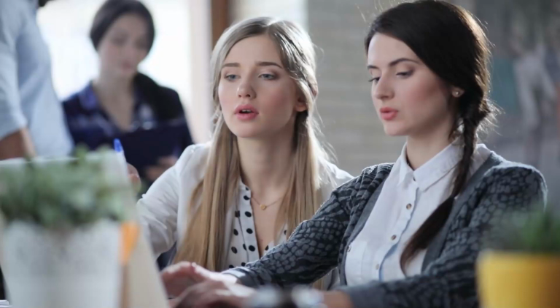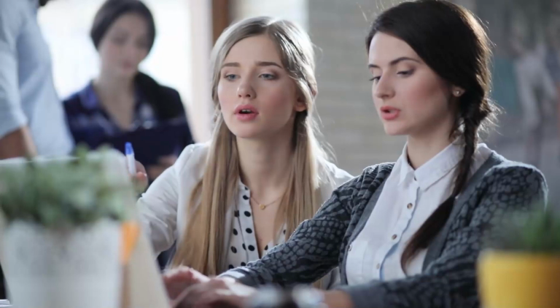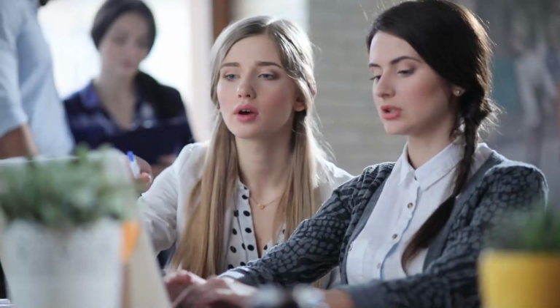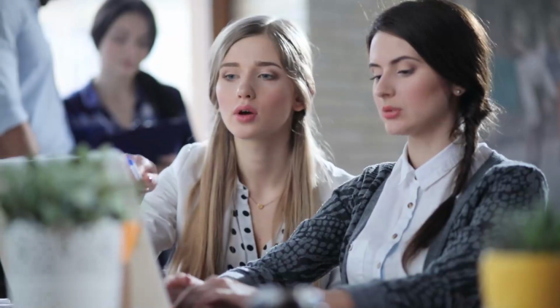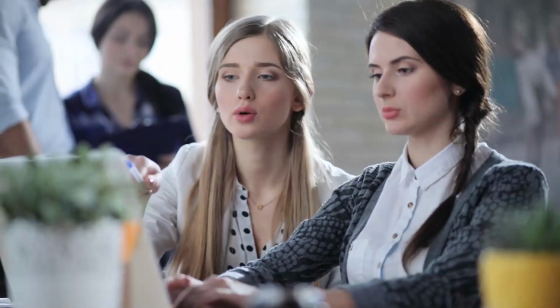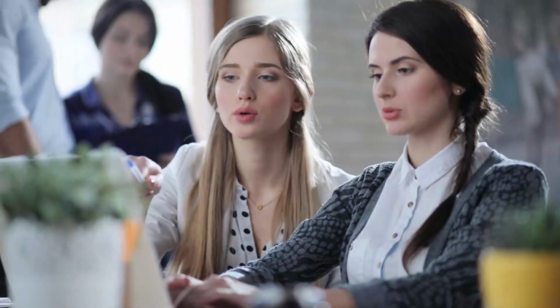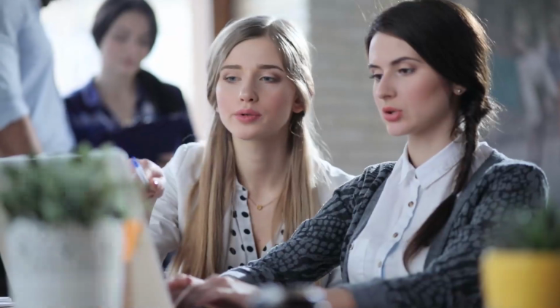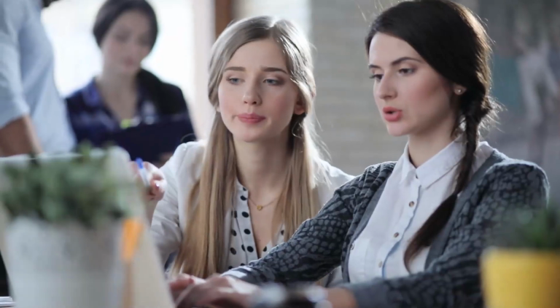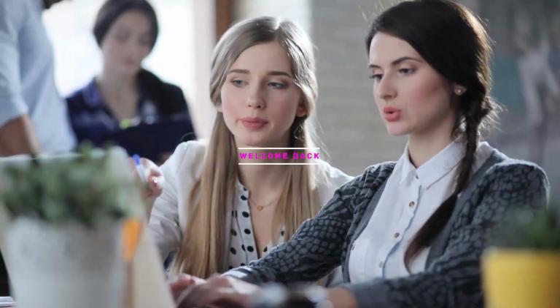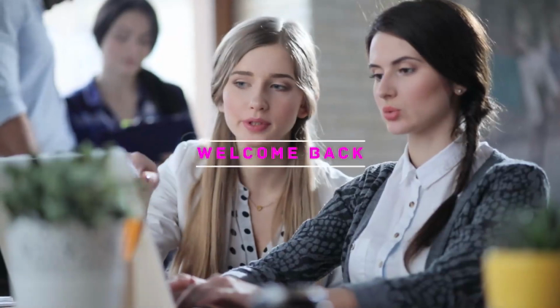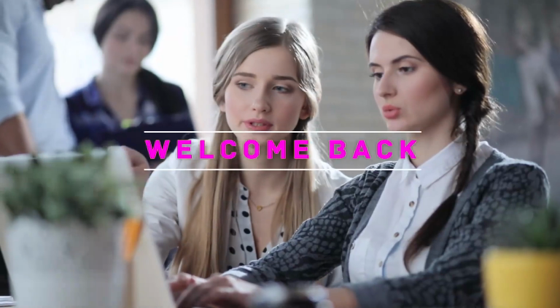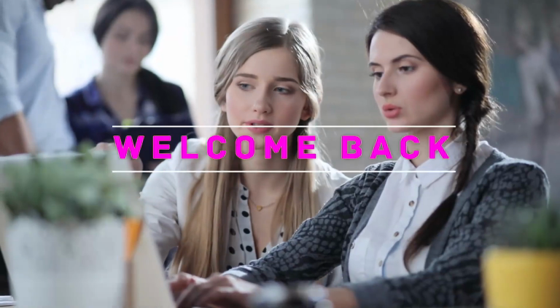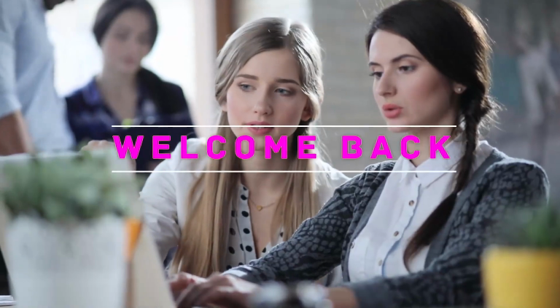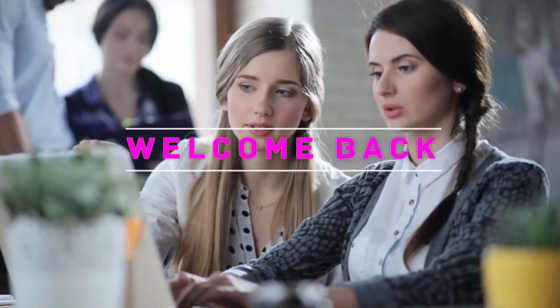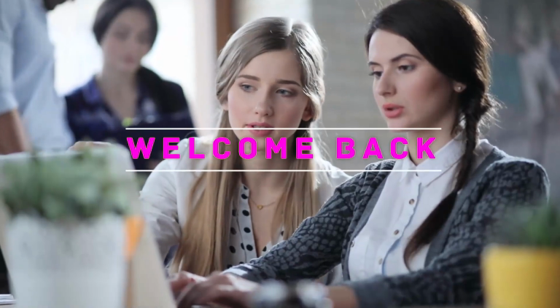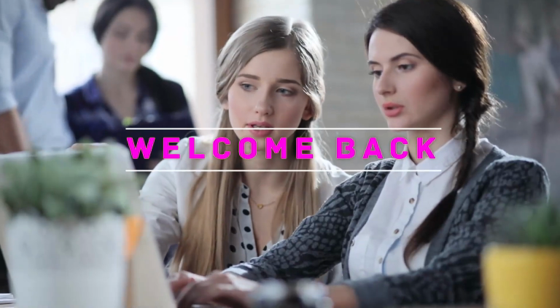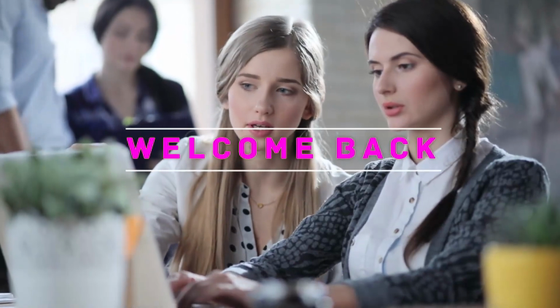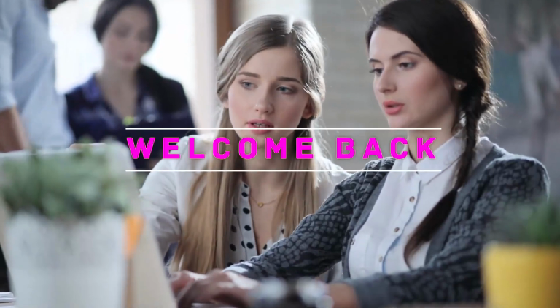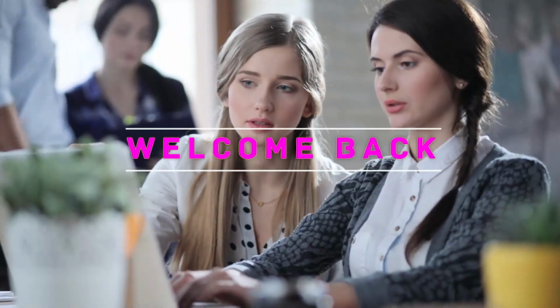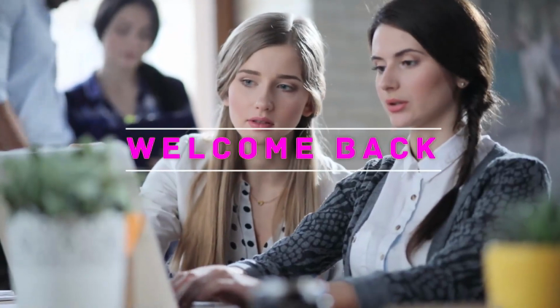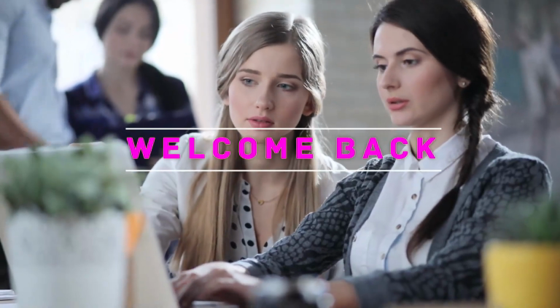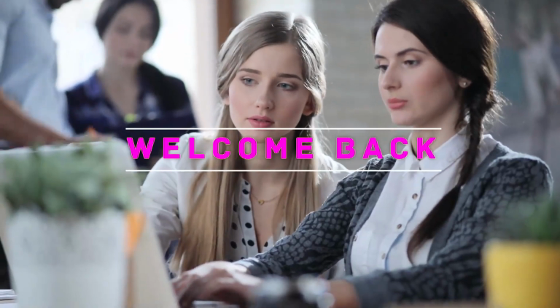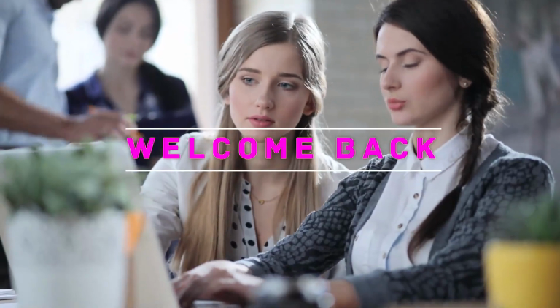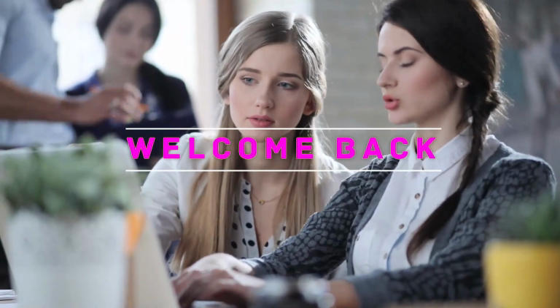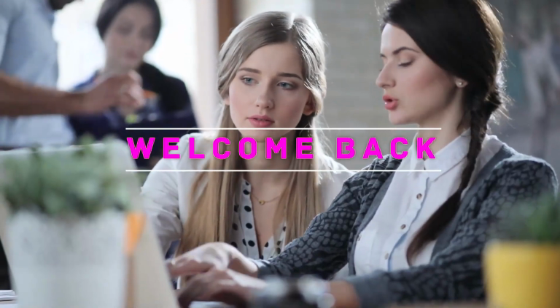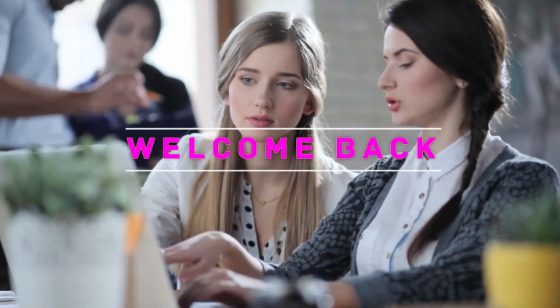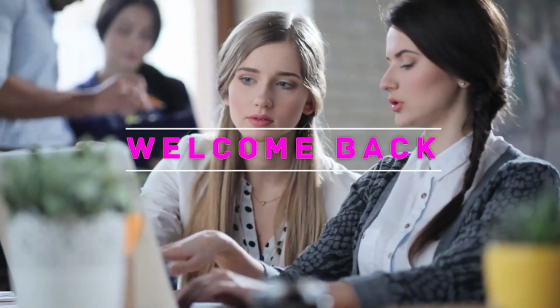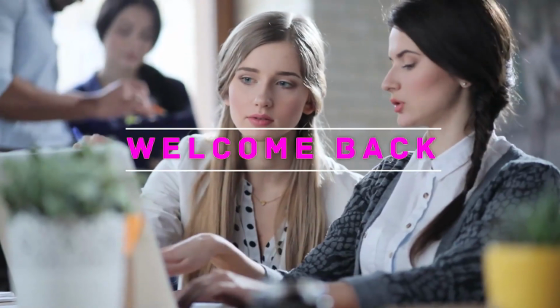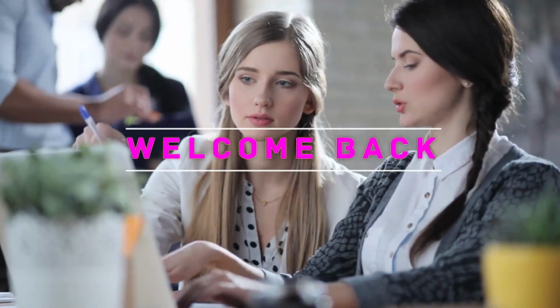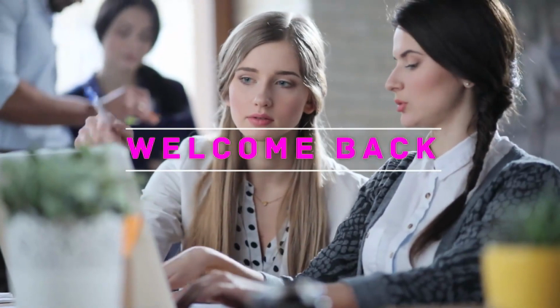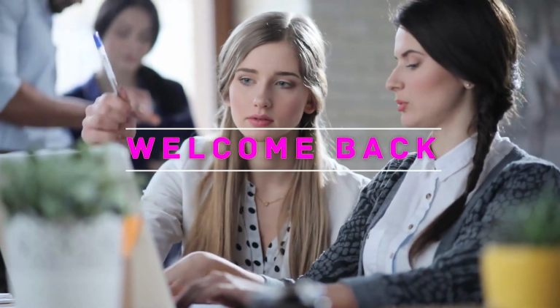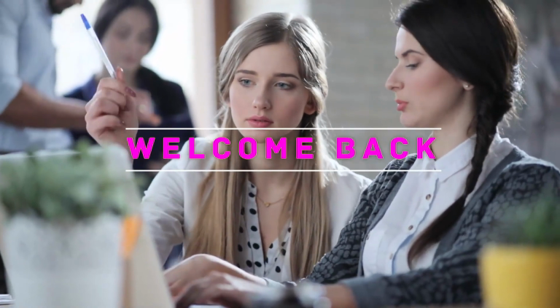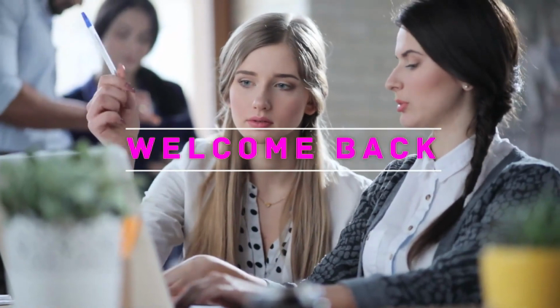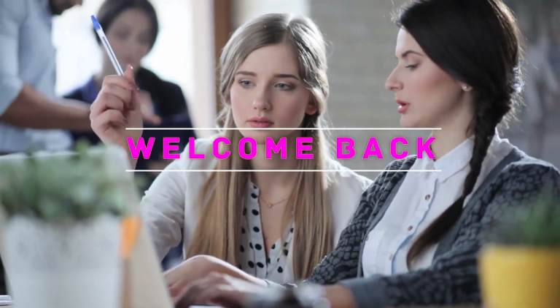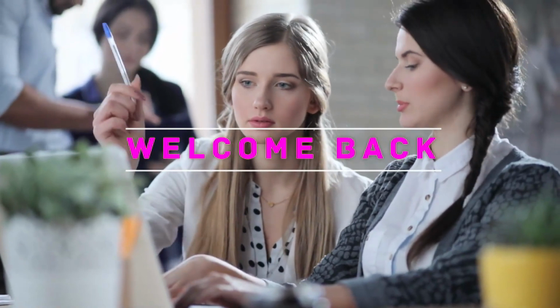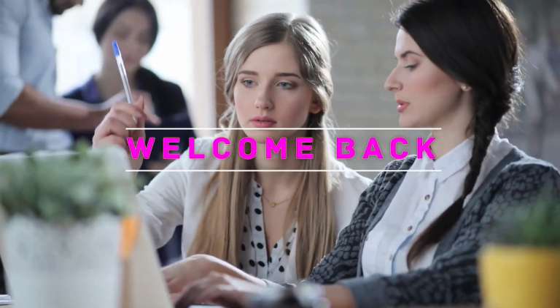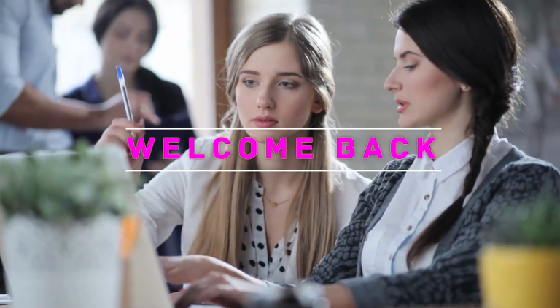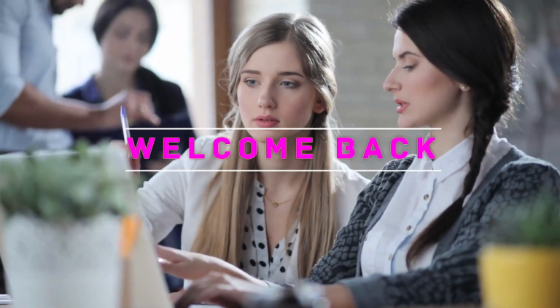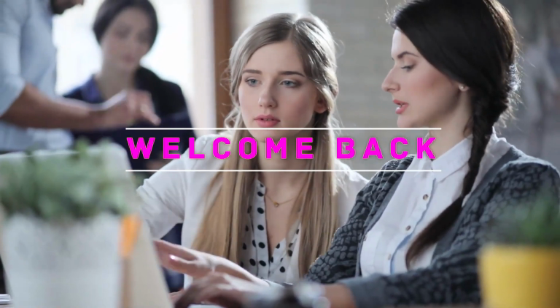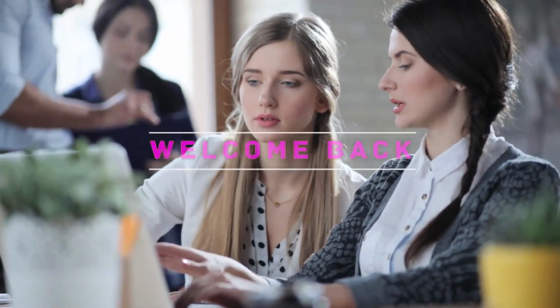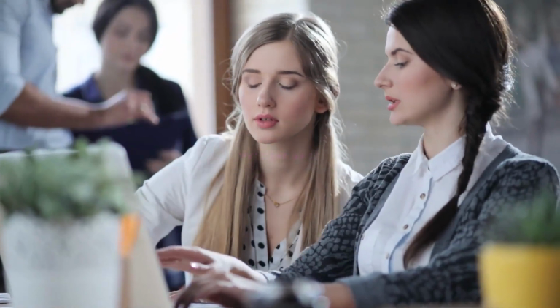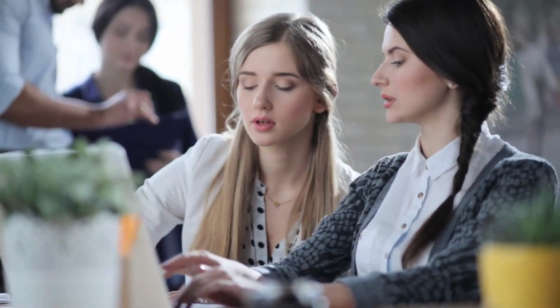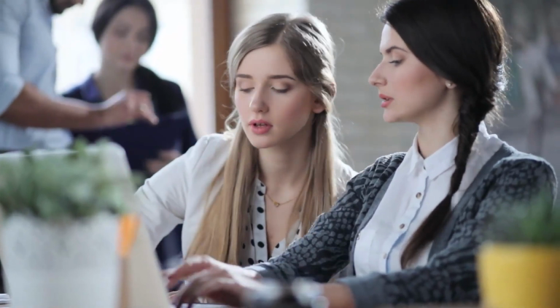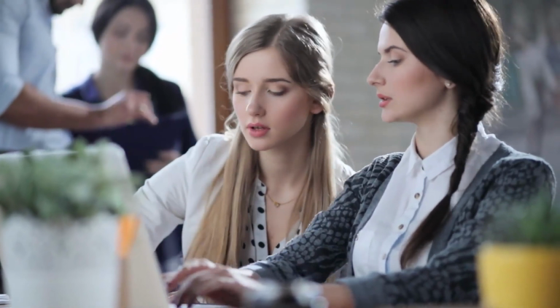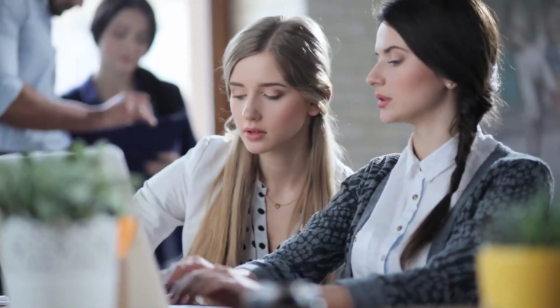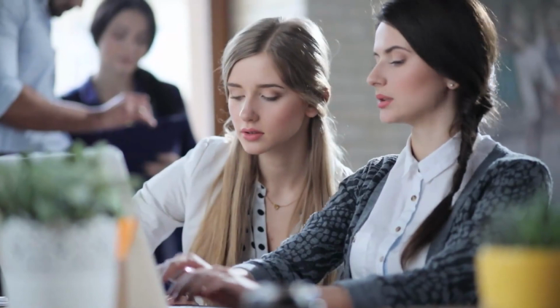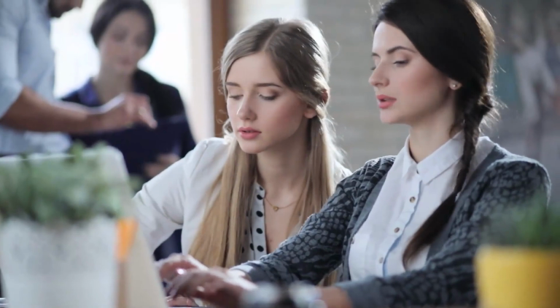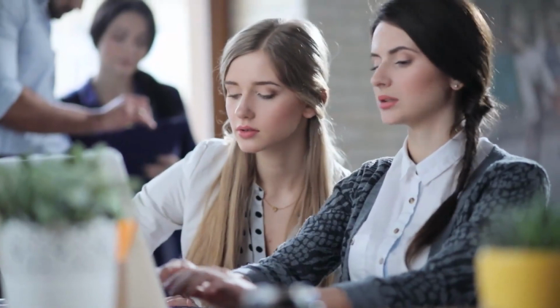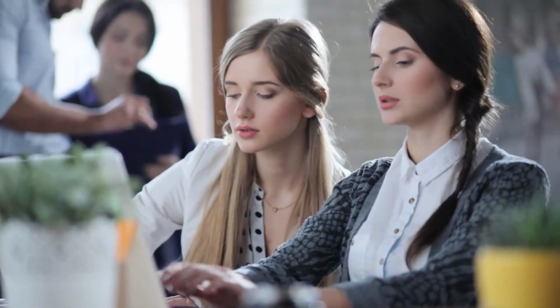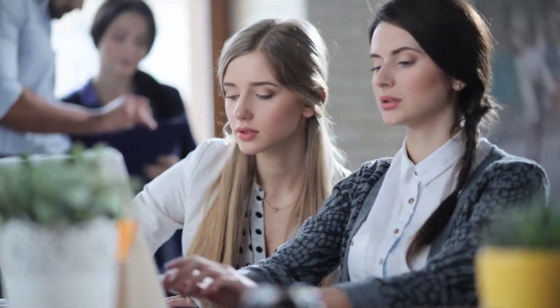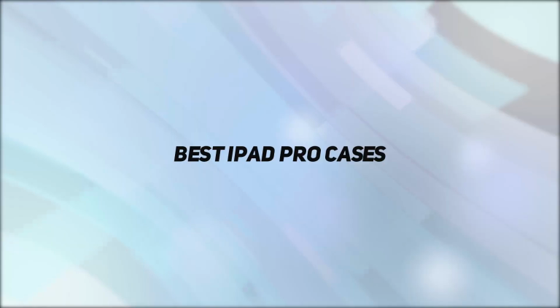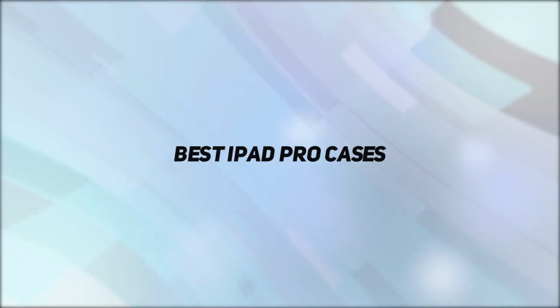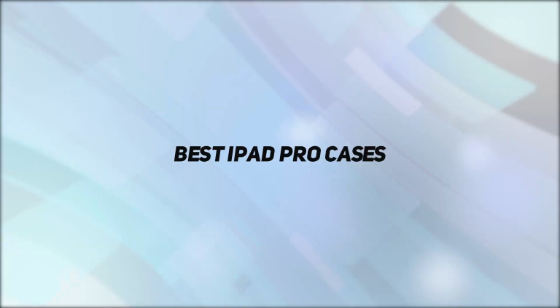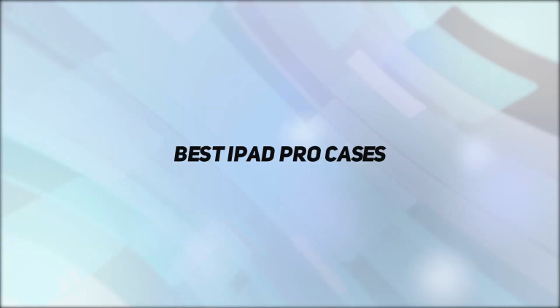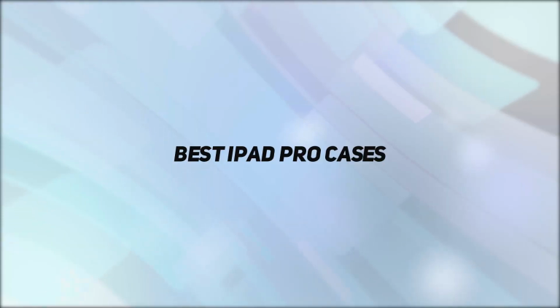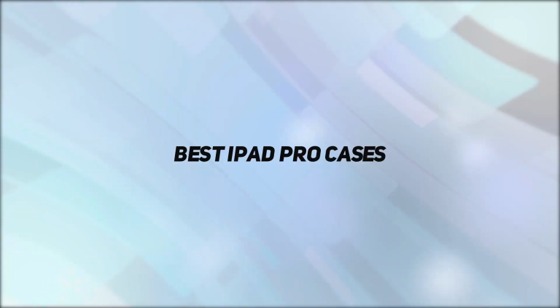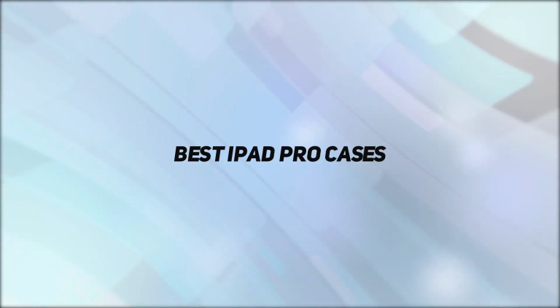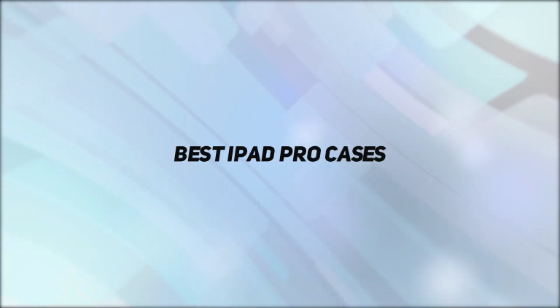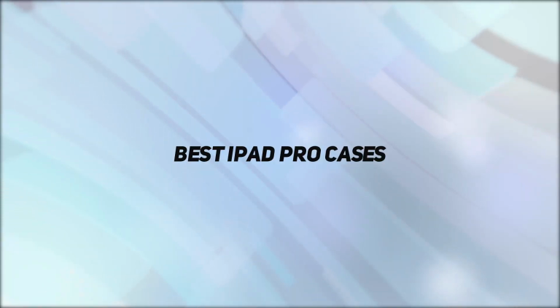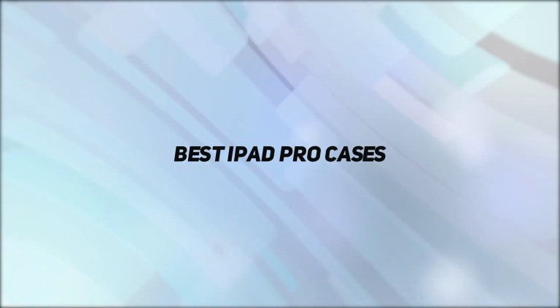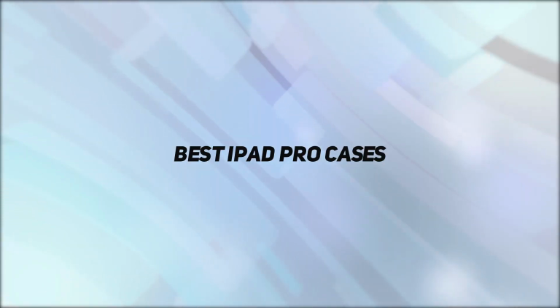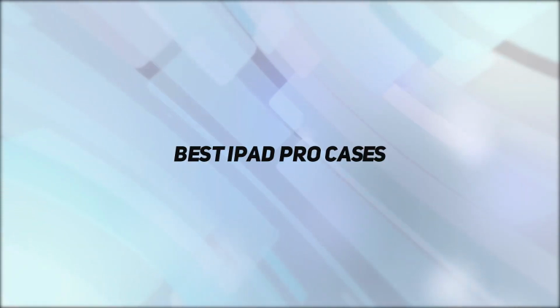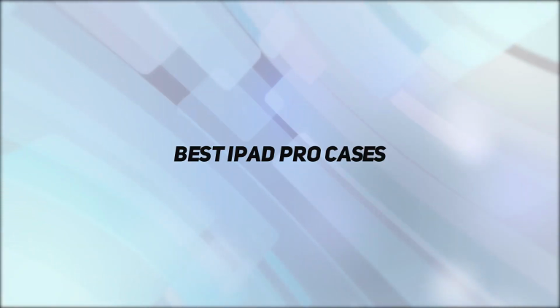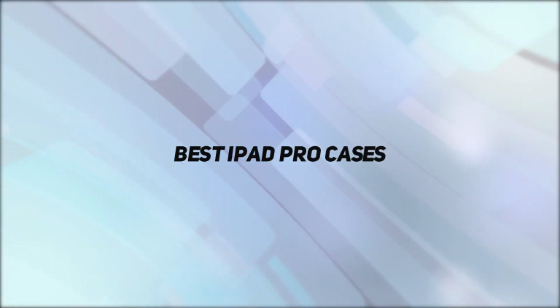Hey, welcome back to my channel. In this video I'm going to talk about the top five best iPad Pro cases.